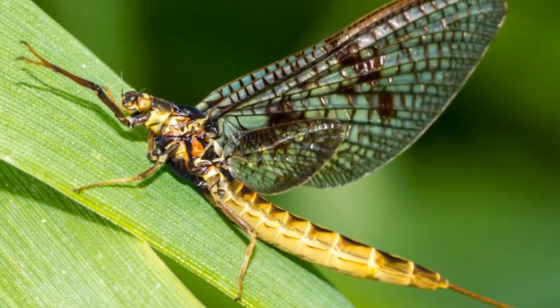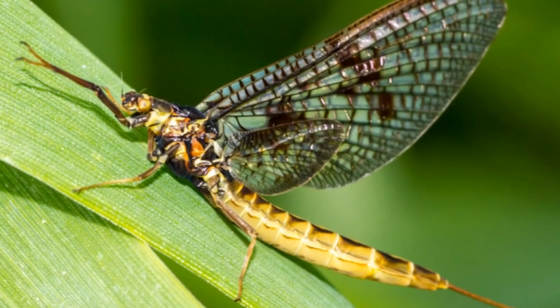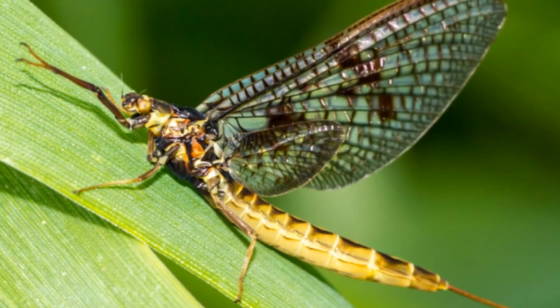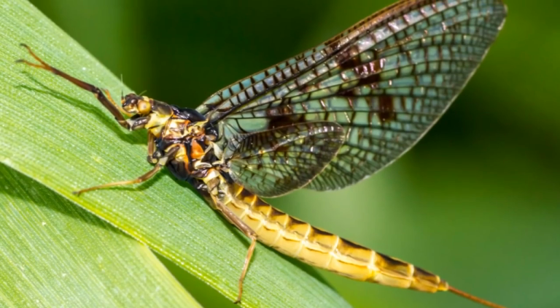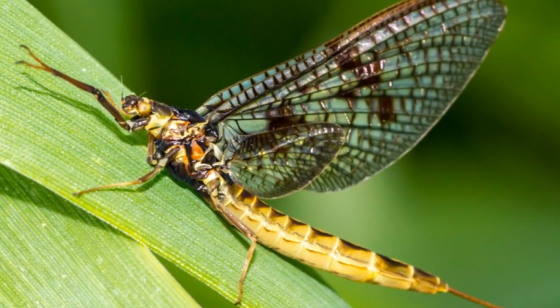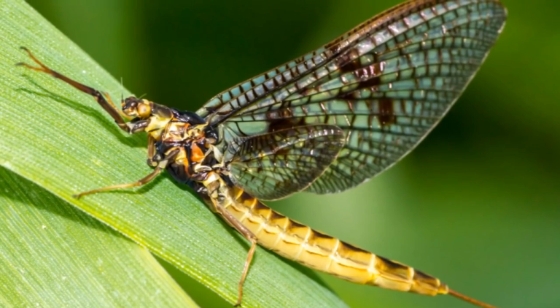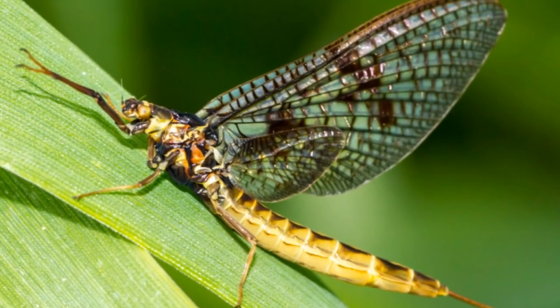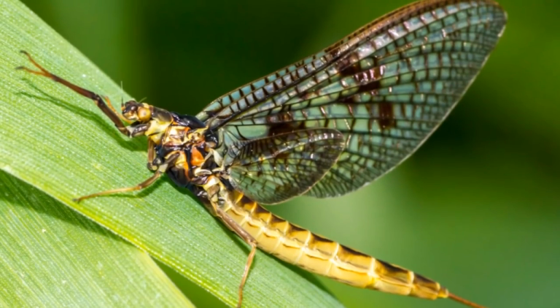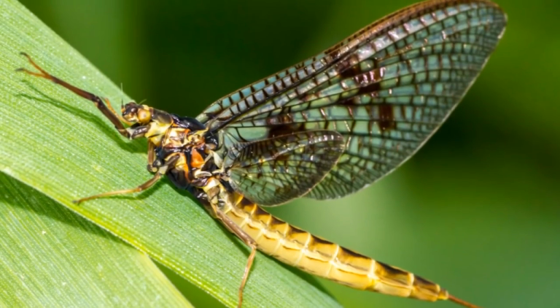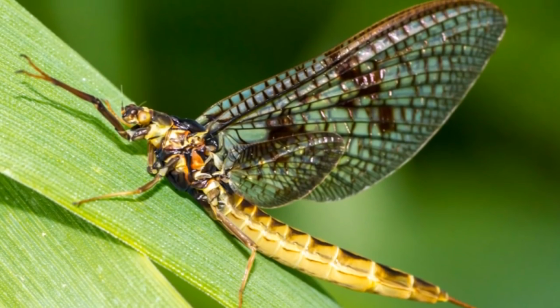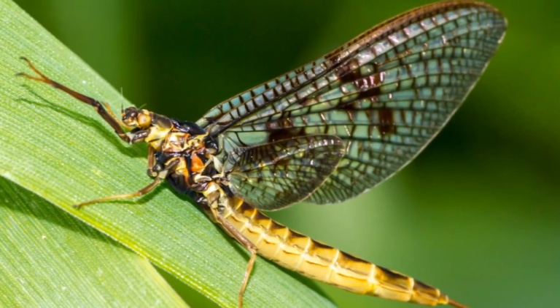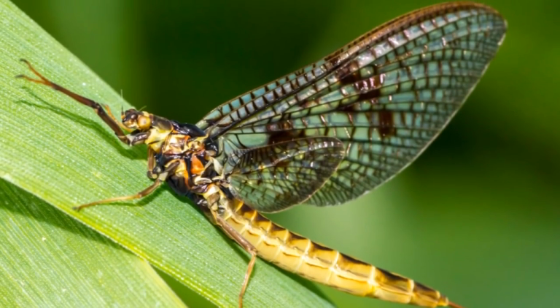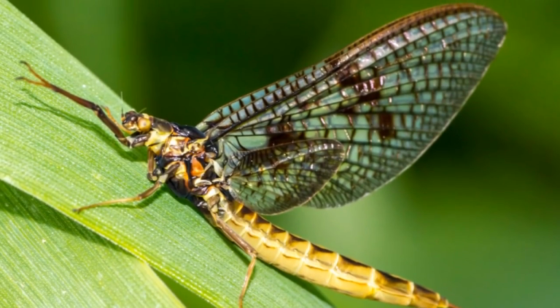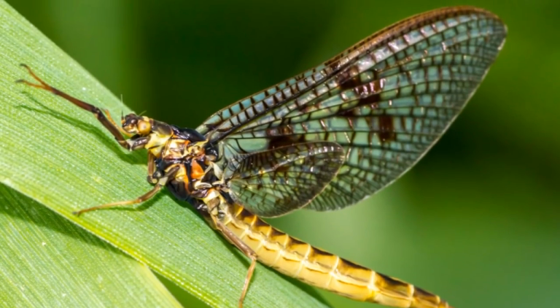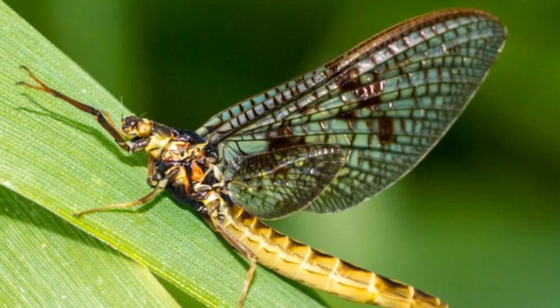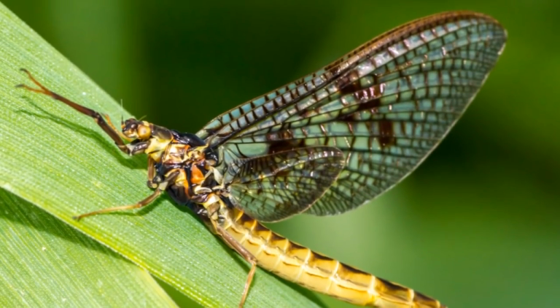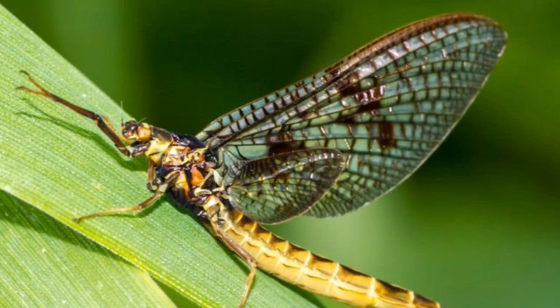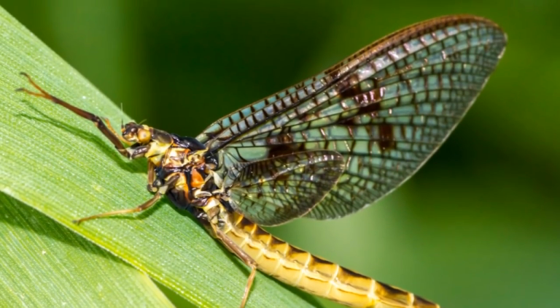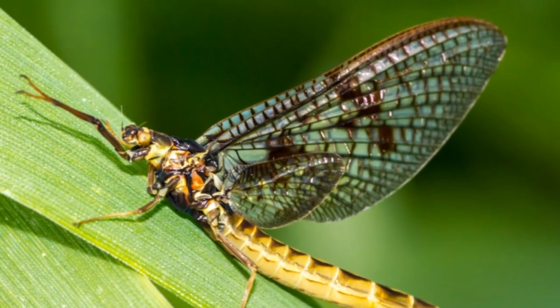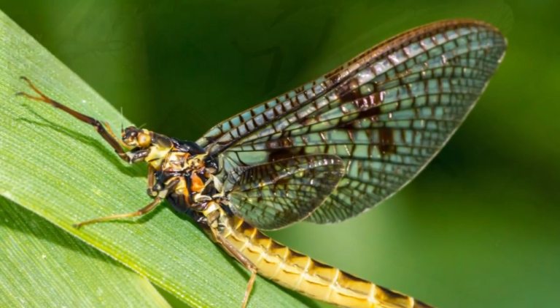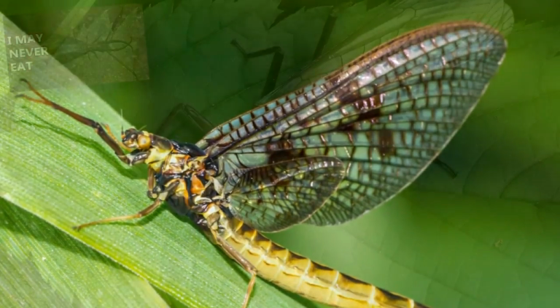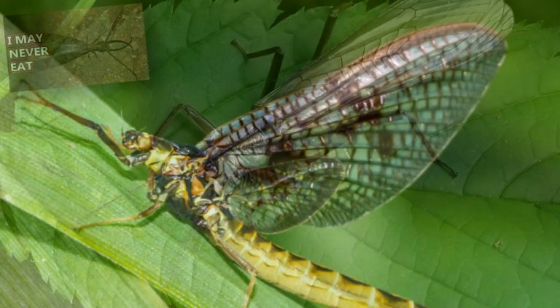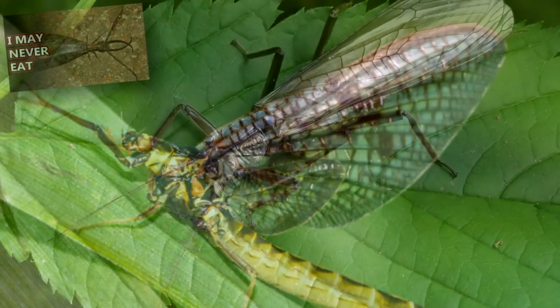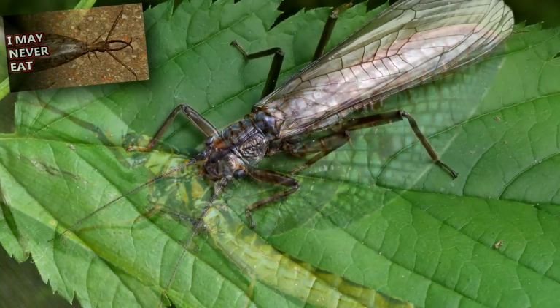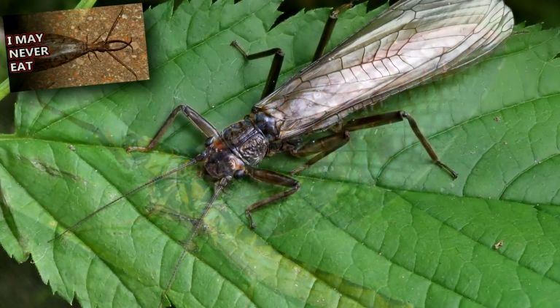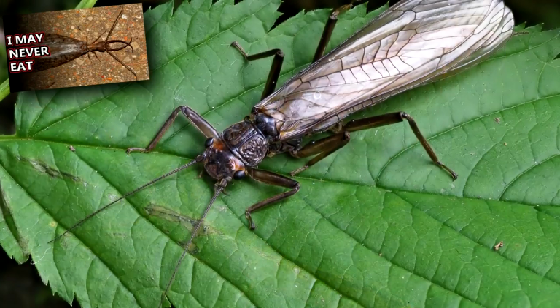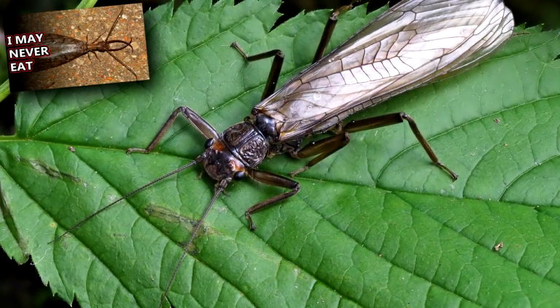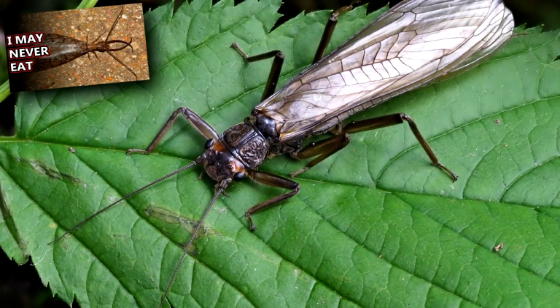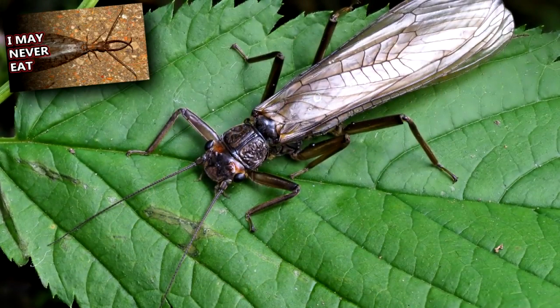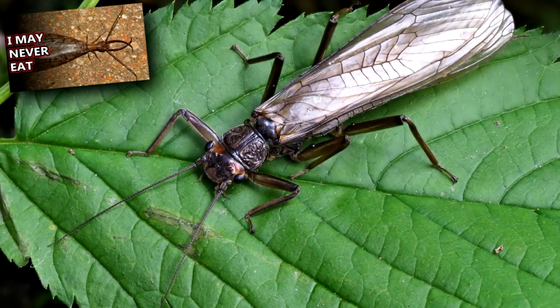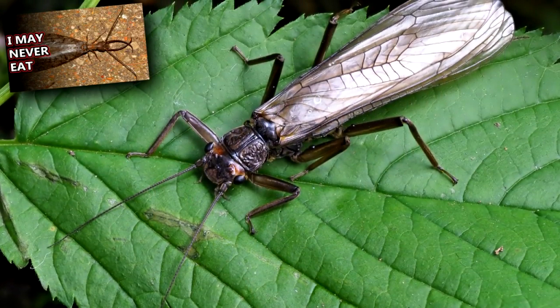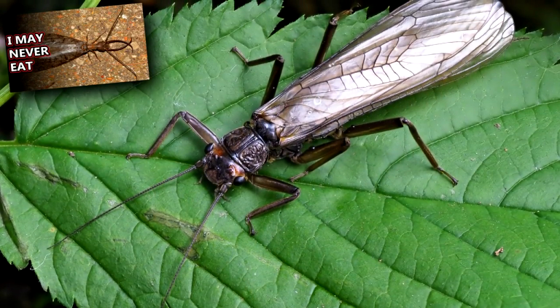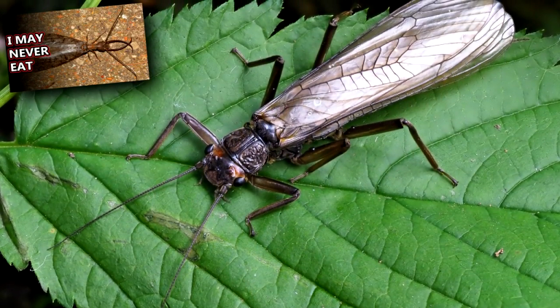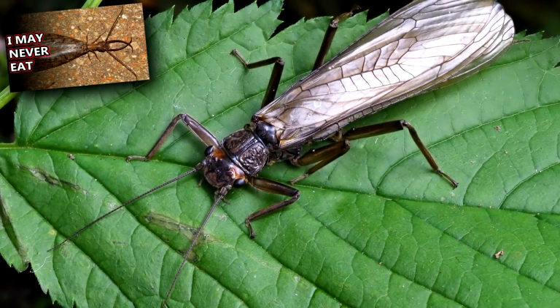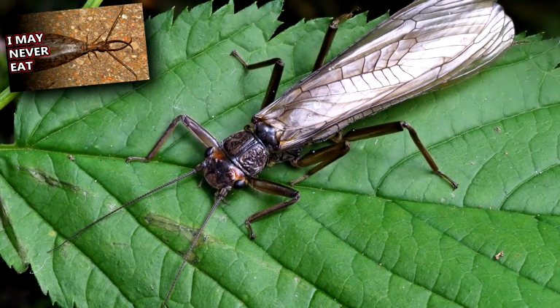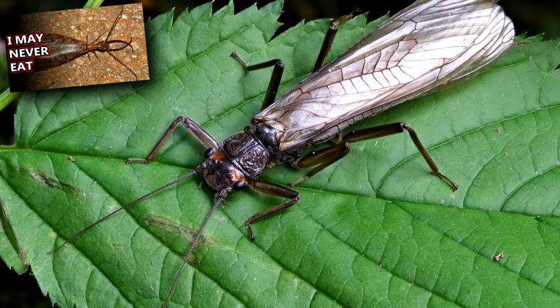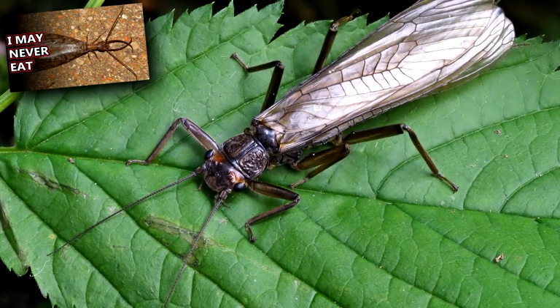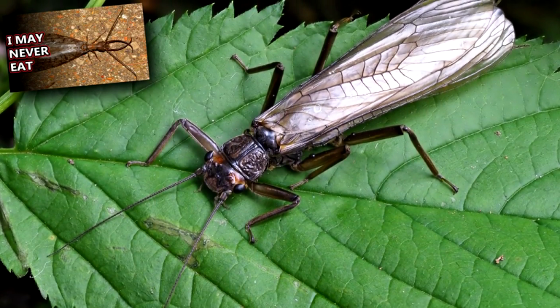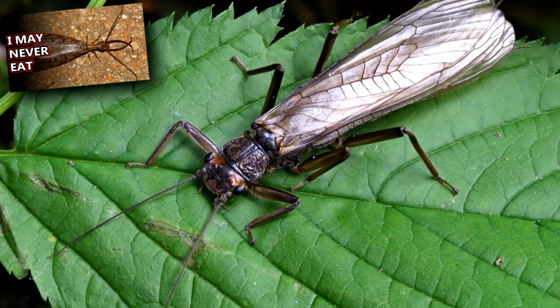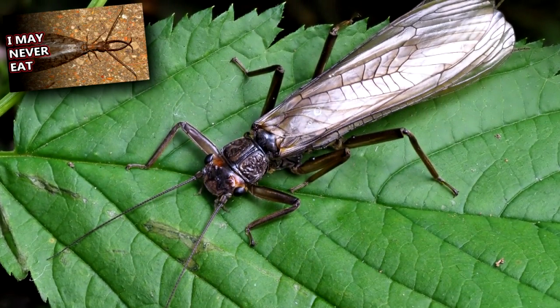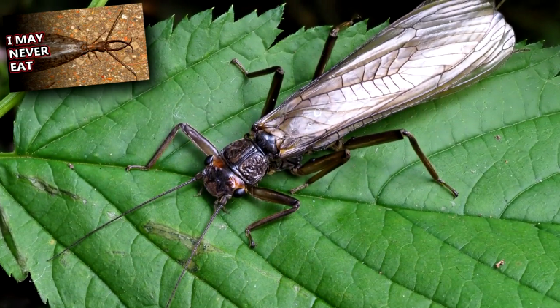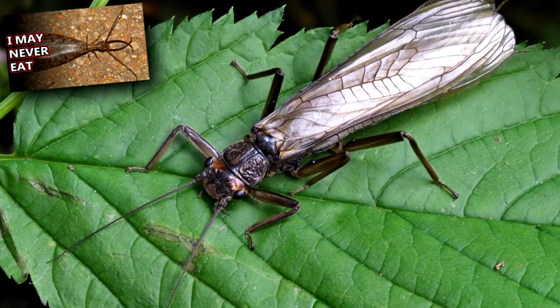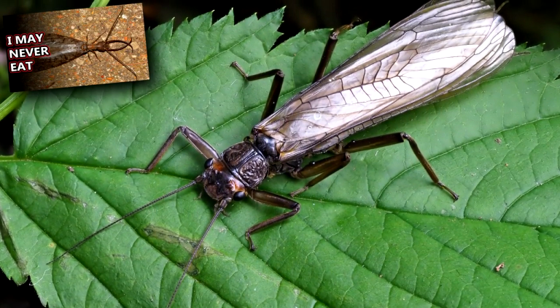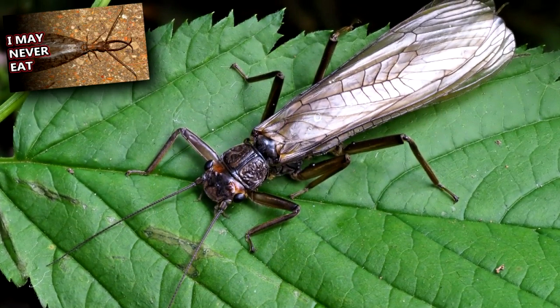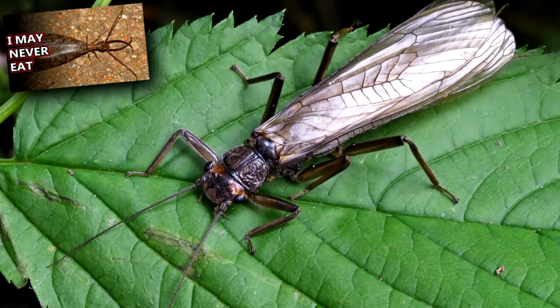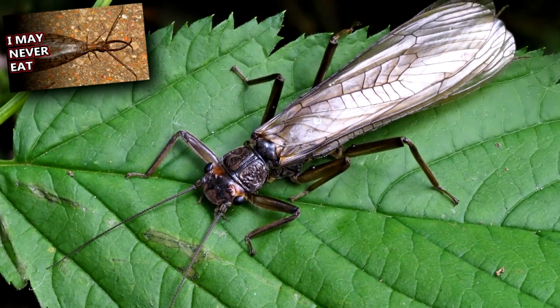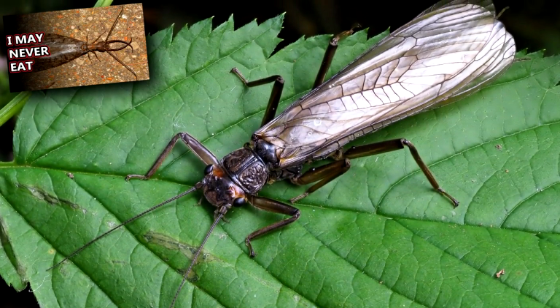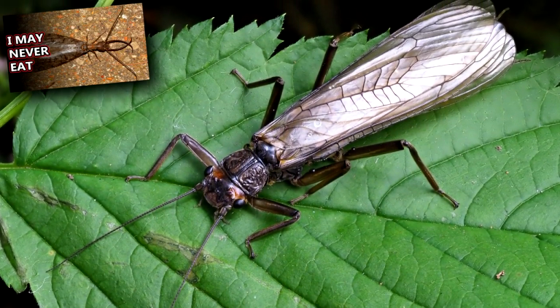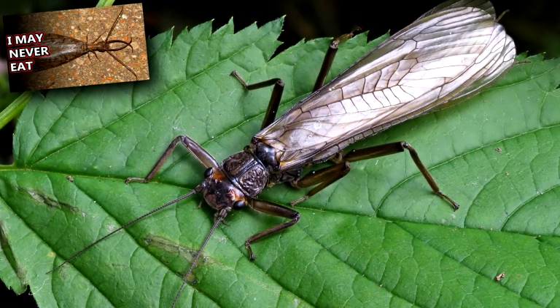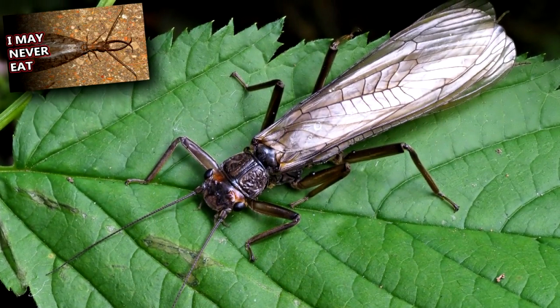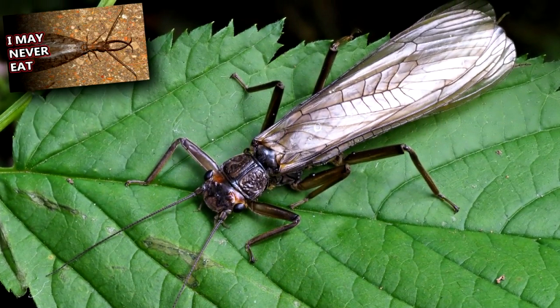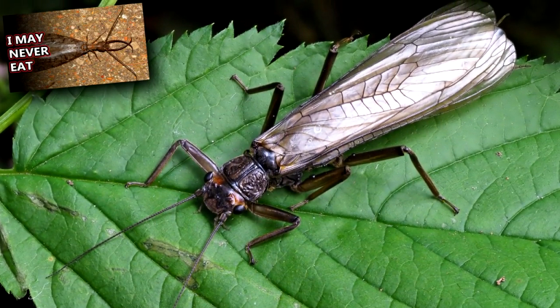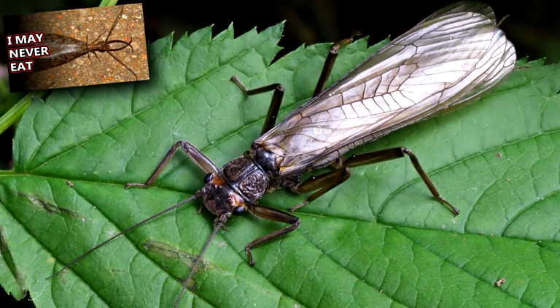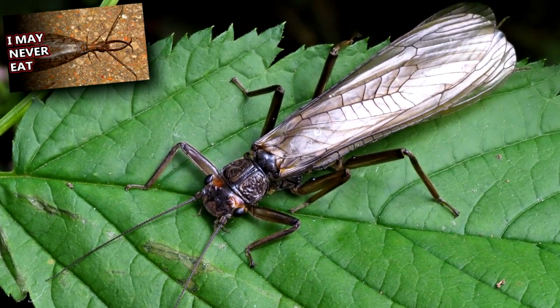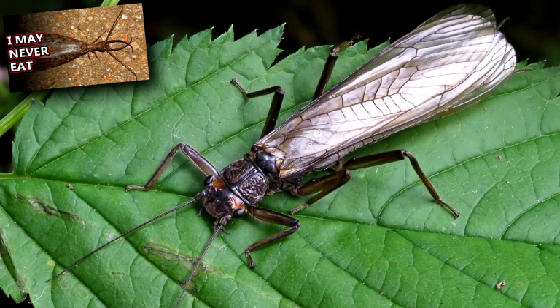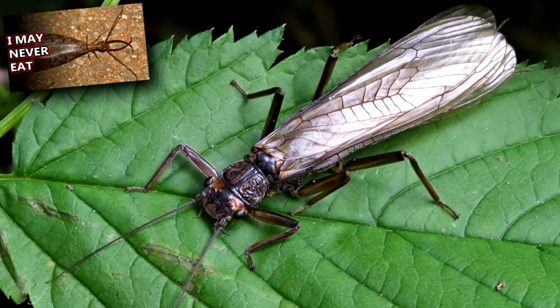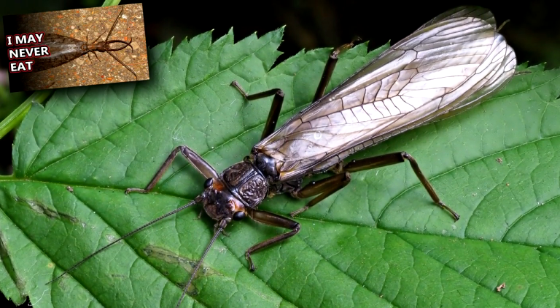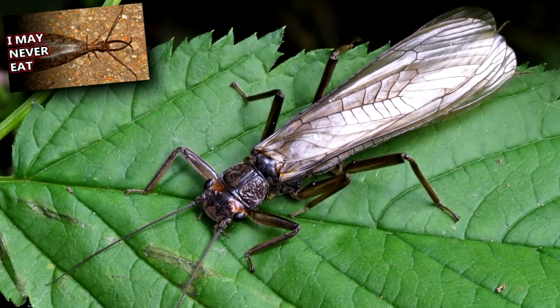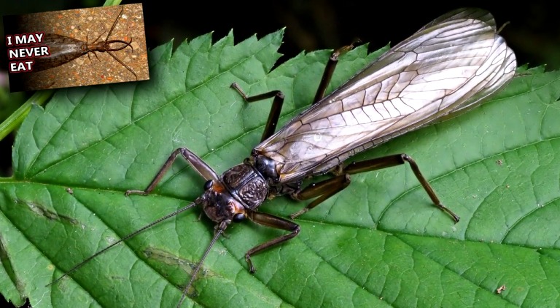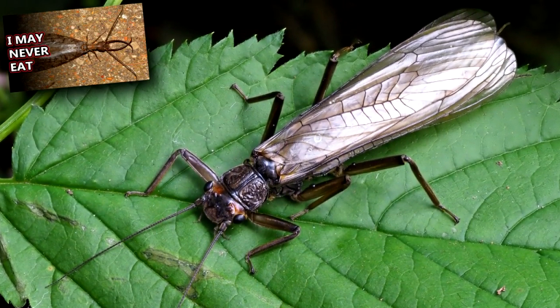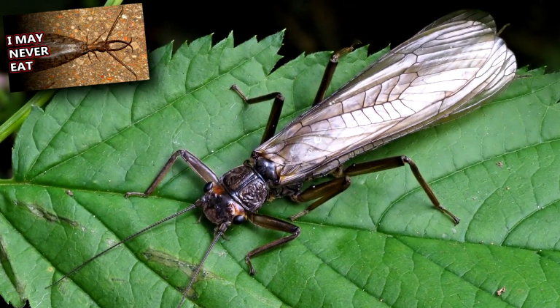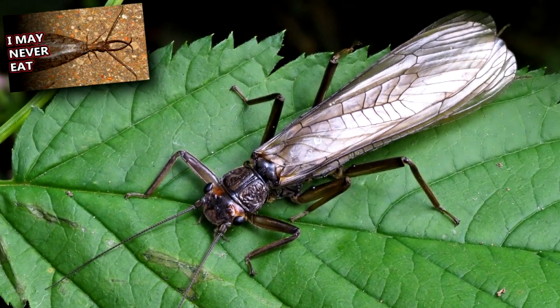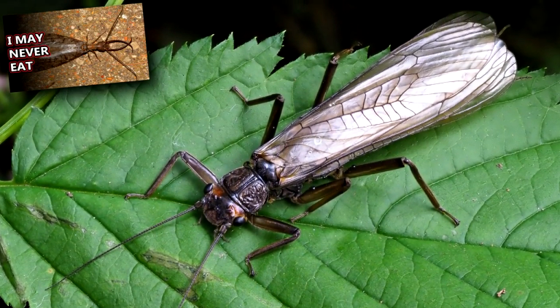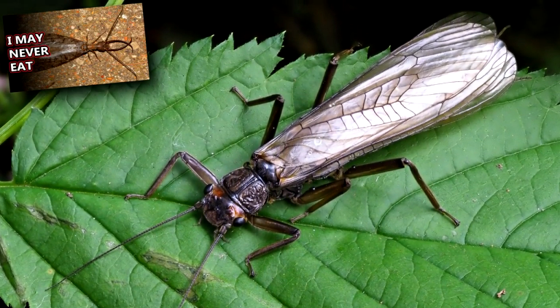As adults, mayflies hold their wings up, while stoneflies fold theirs against their body, similar to a dobsonfly.